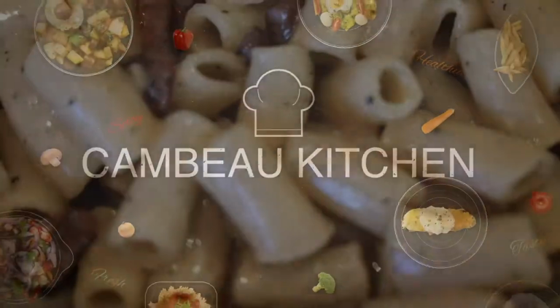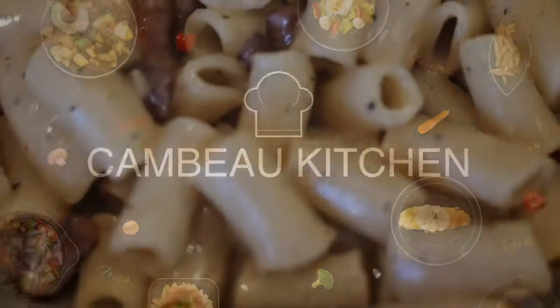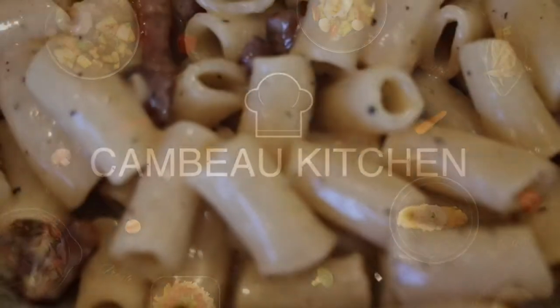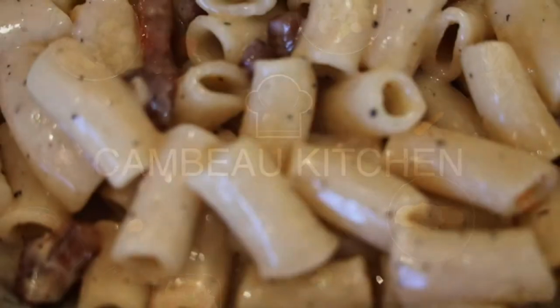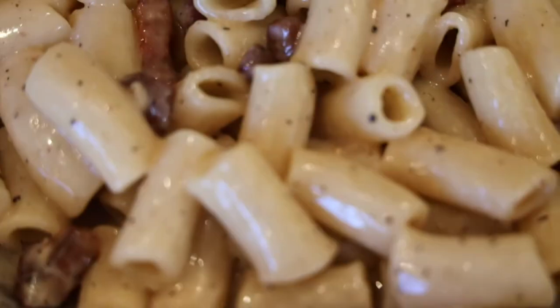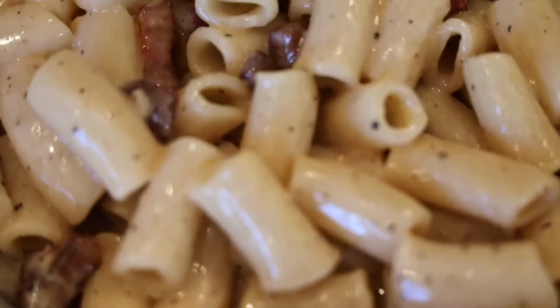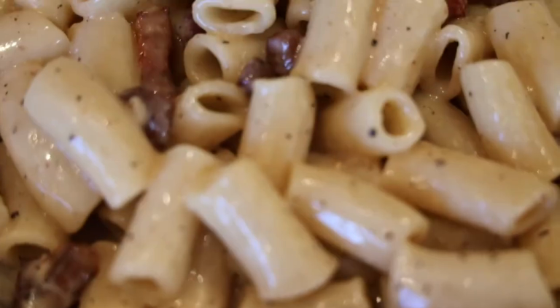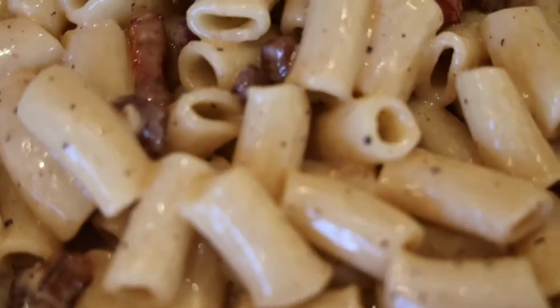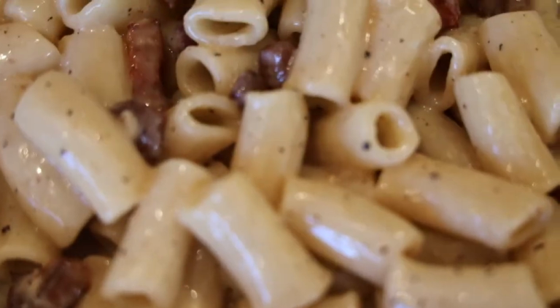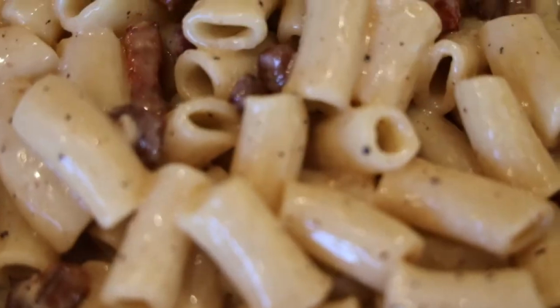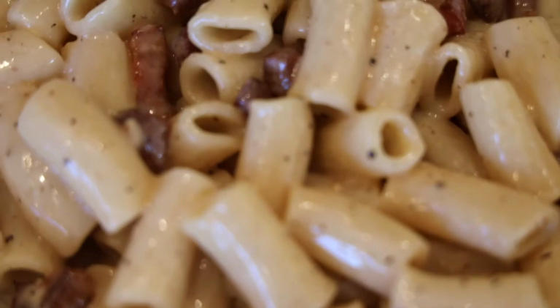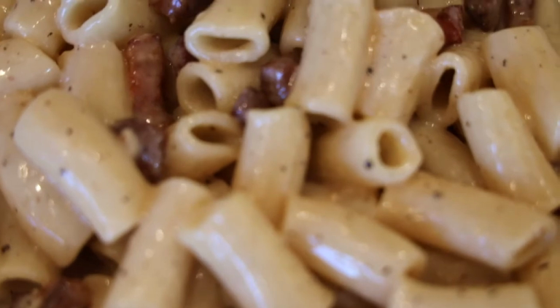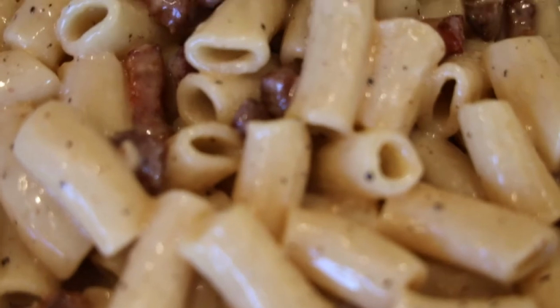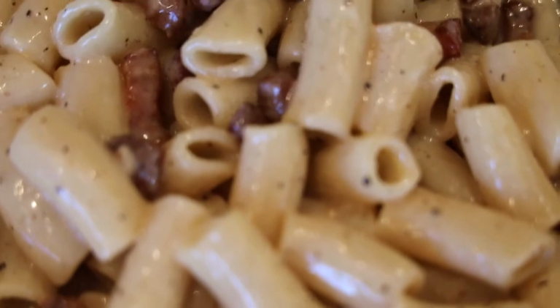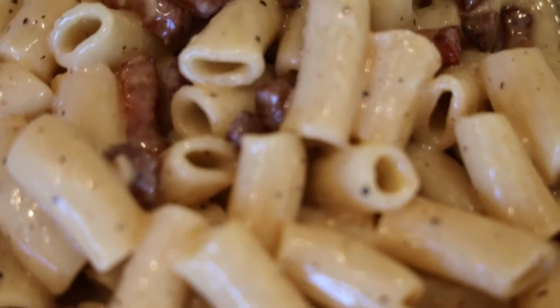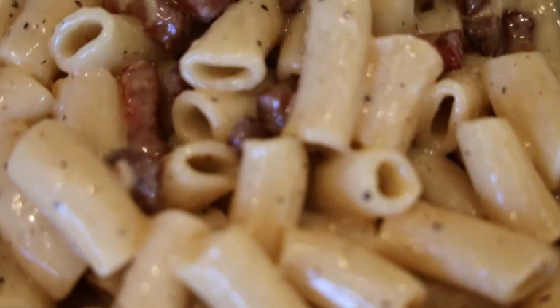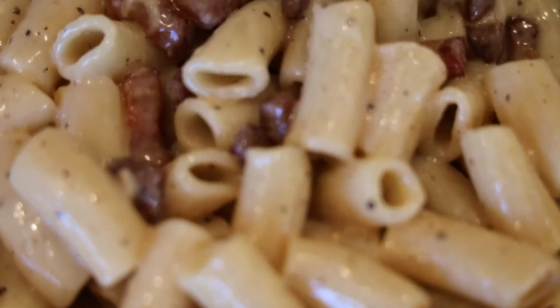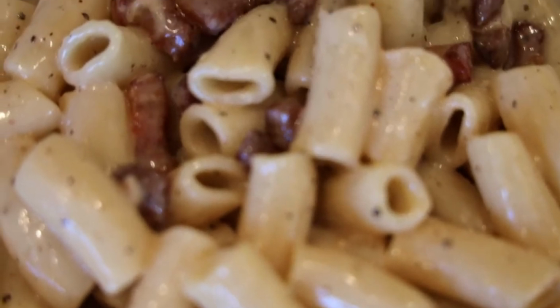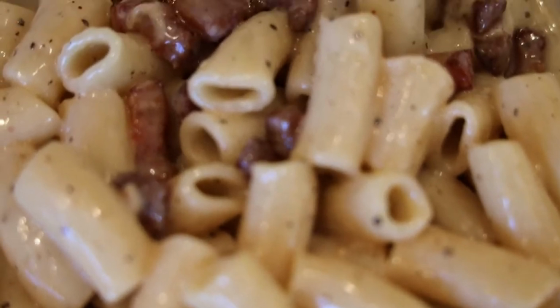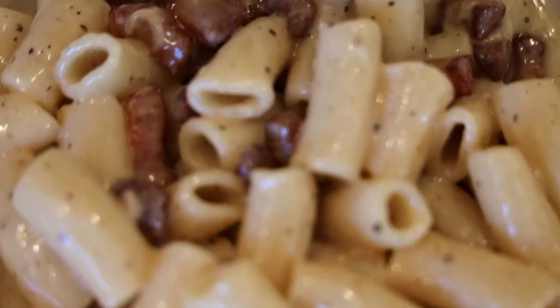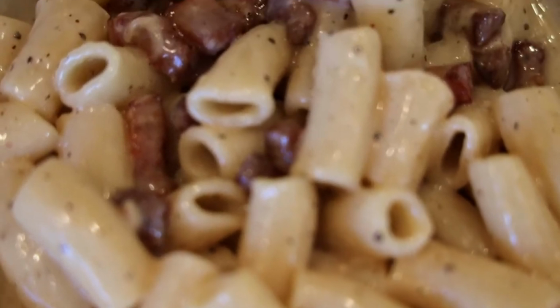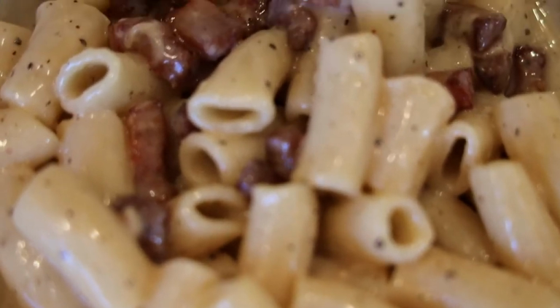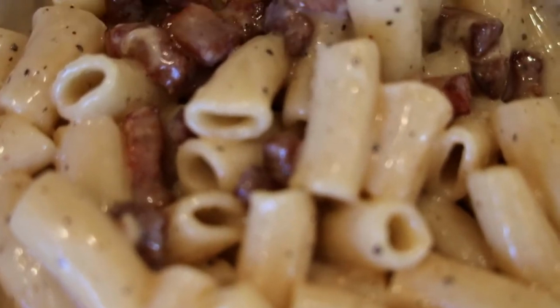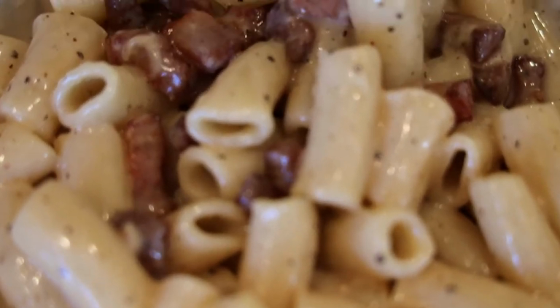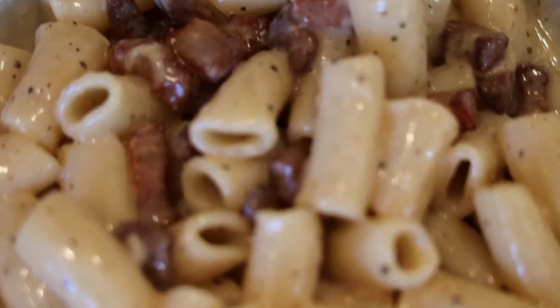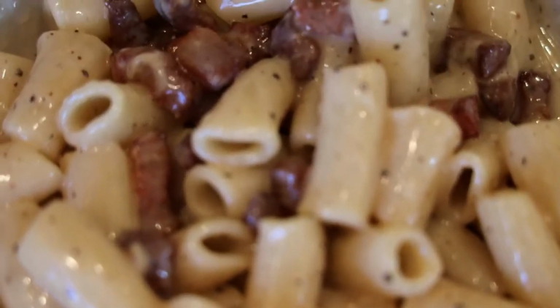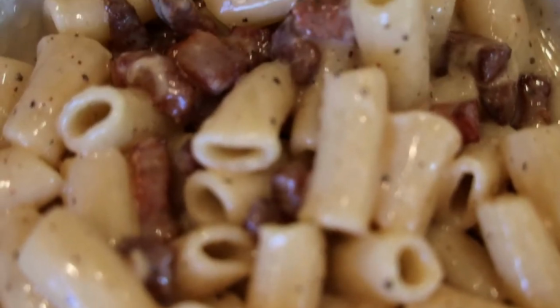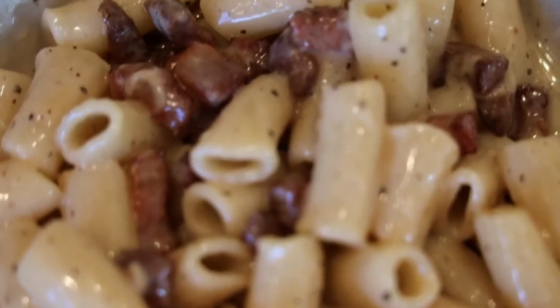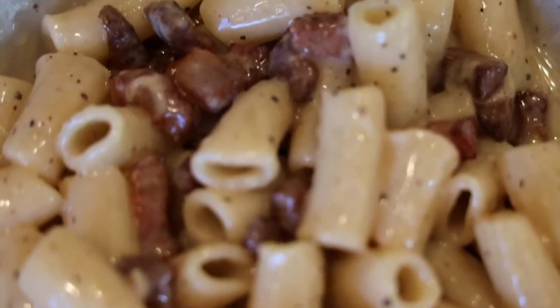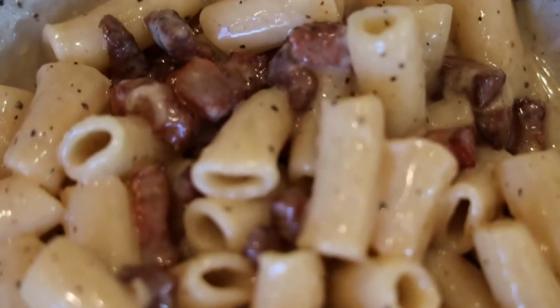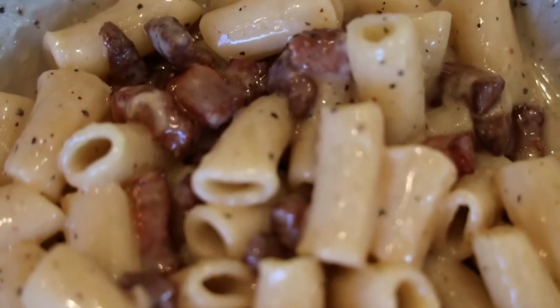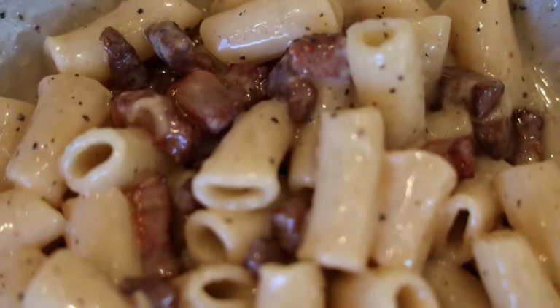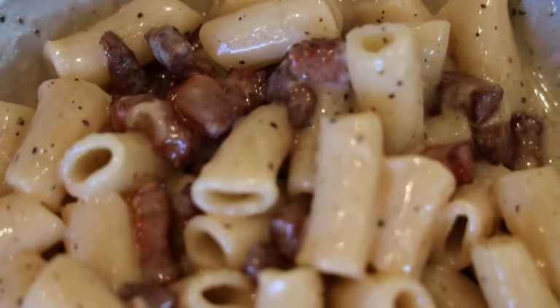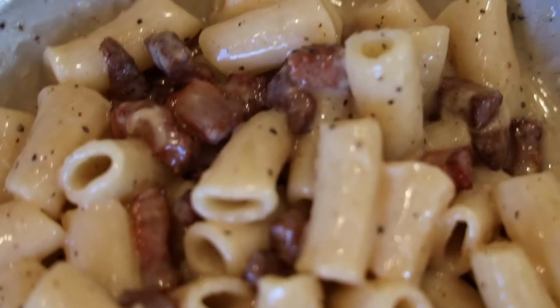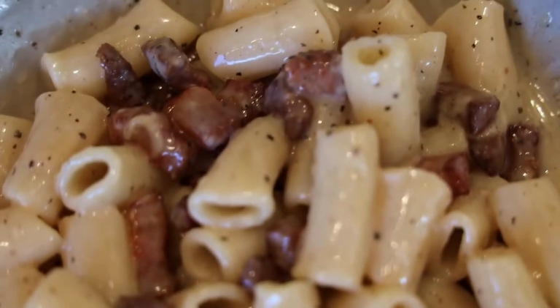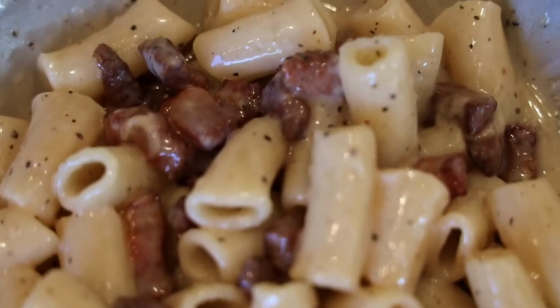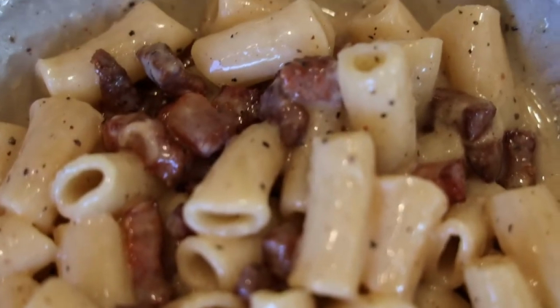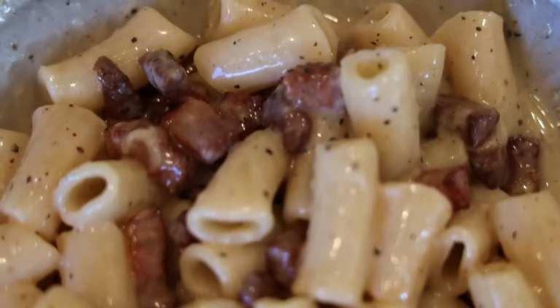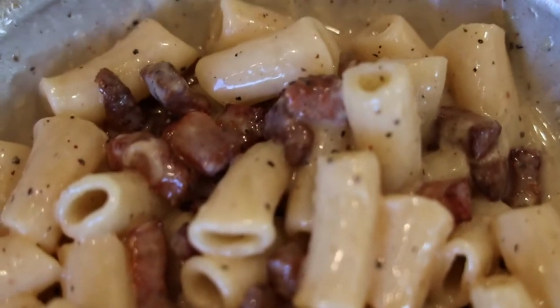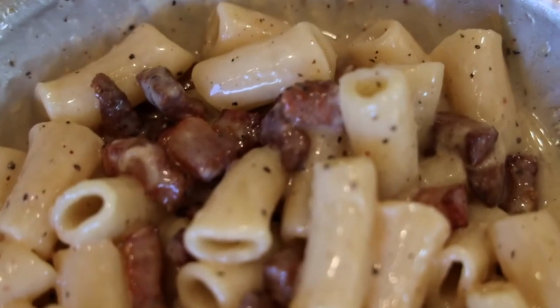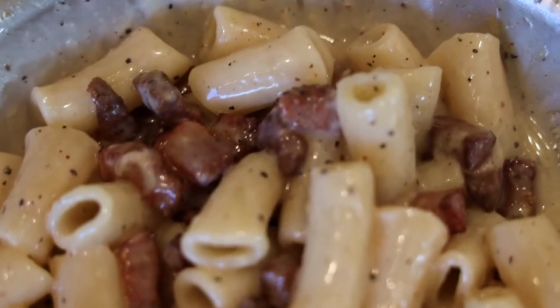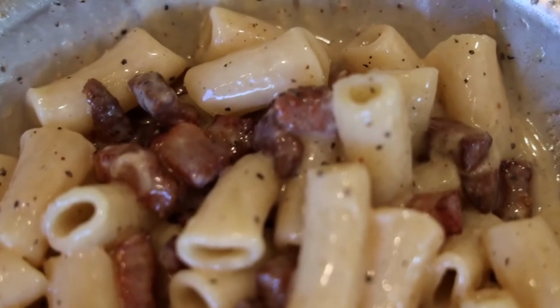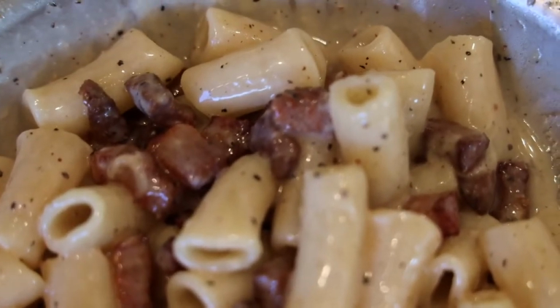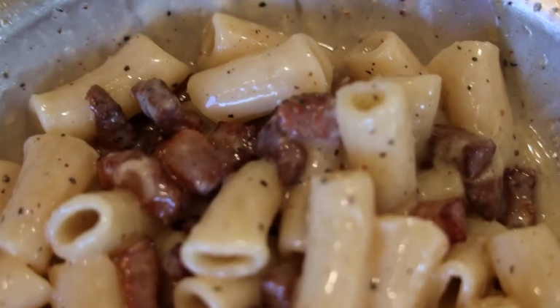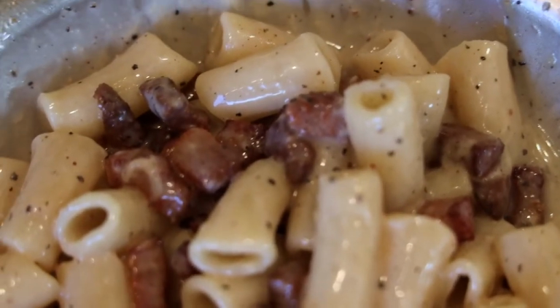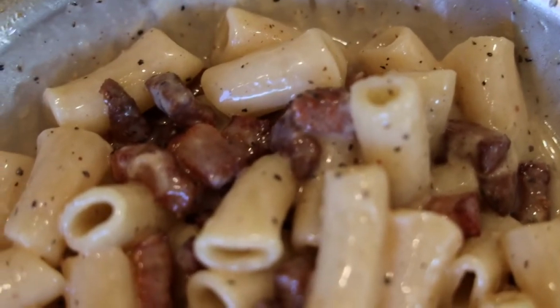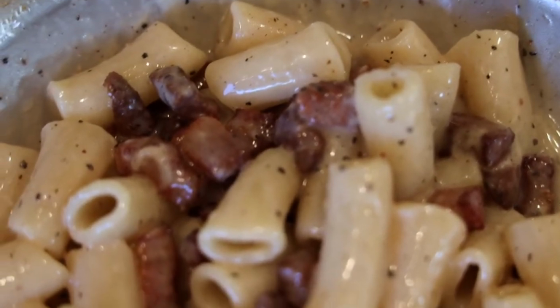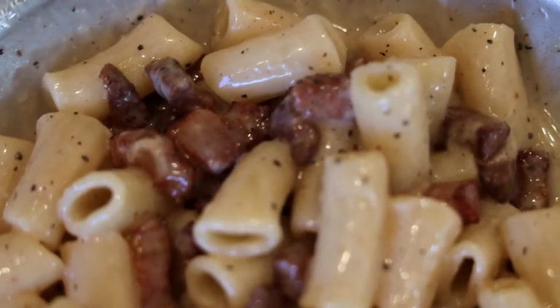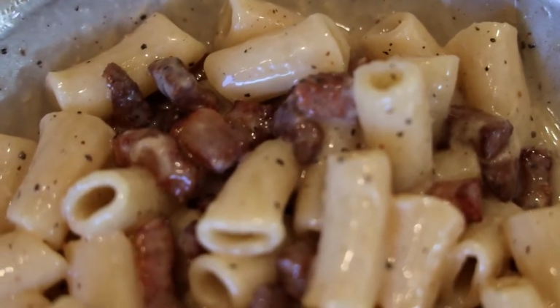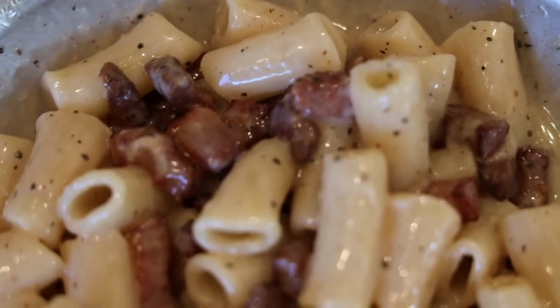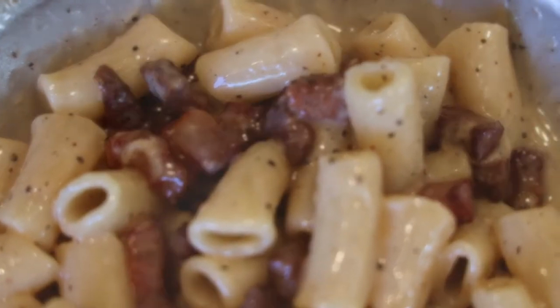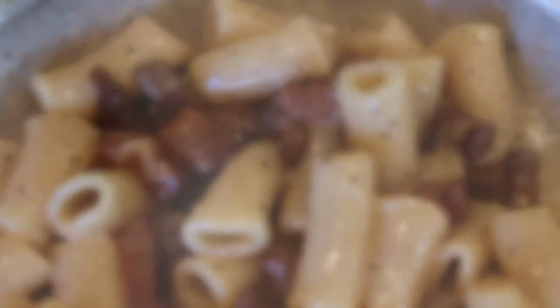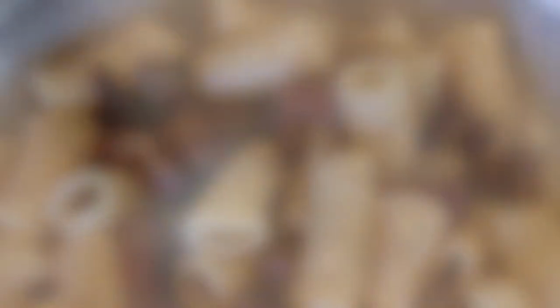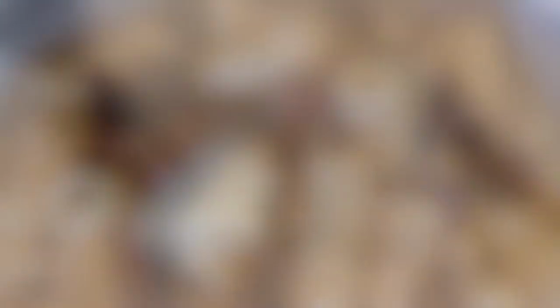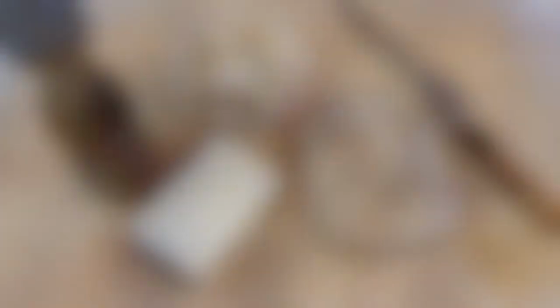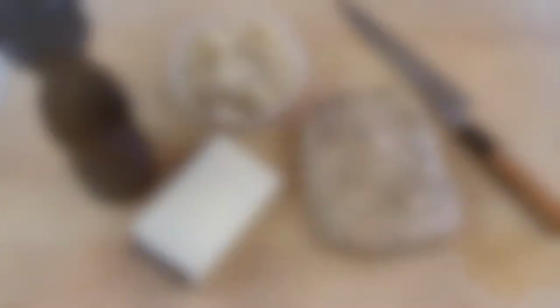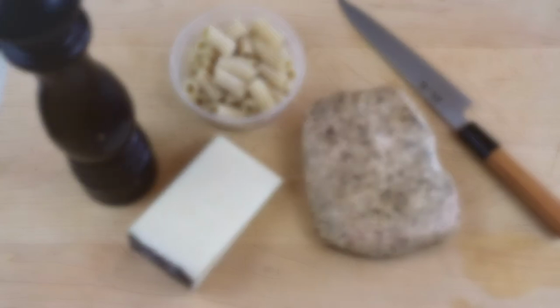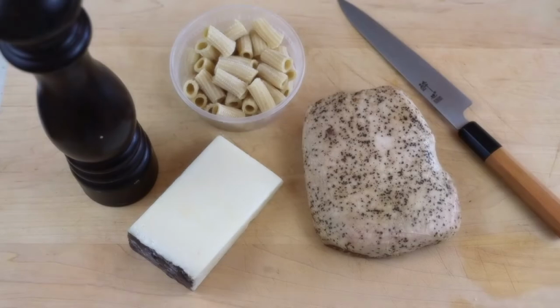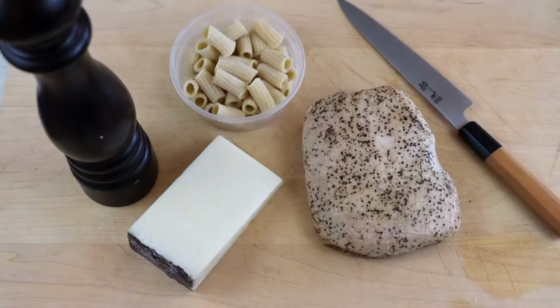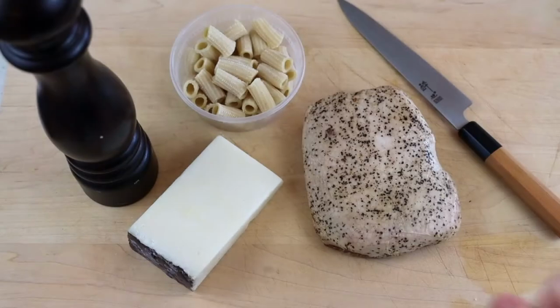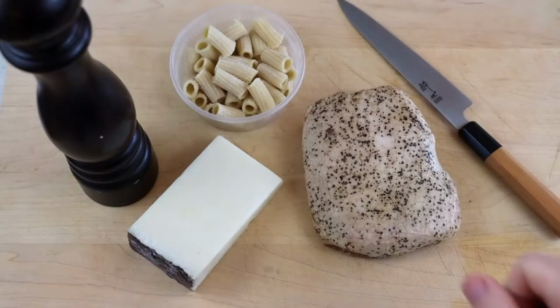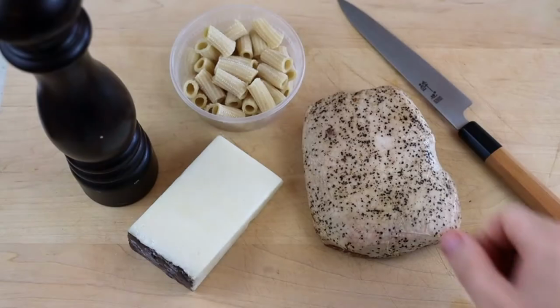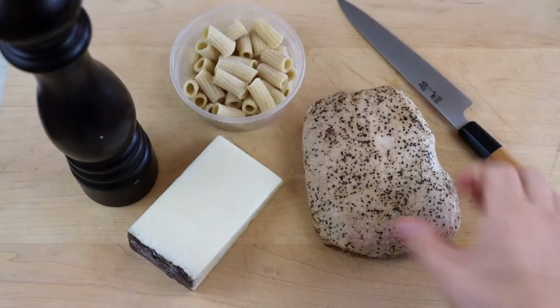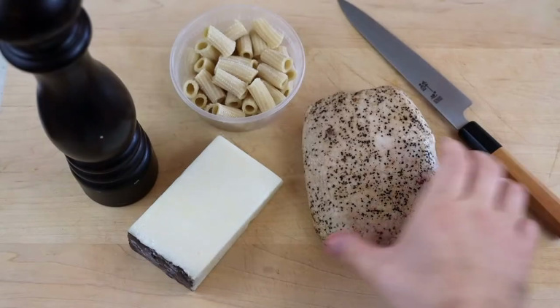Welcome back to Campbell Kitchen. Today we're going to make pasta alla grigia, a very quick and easy traditional Roman pasta dish.